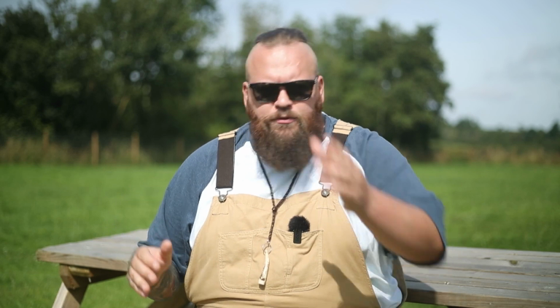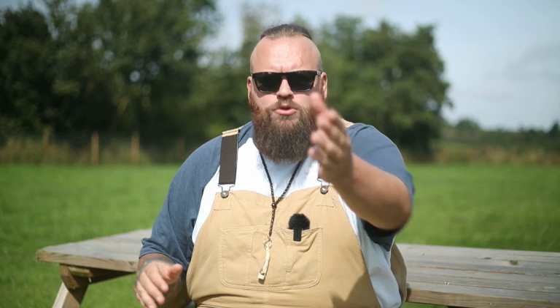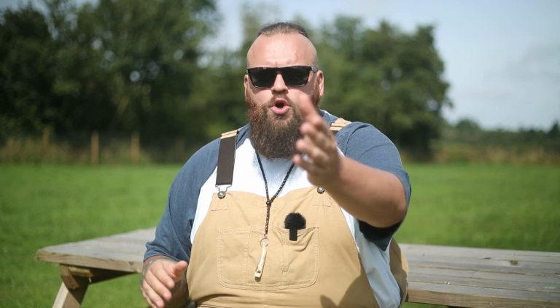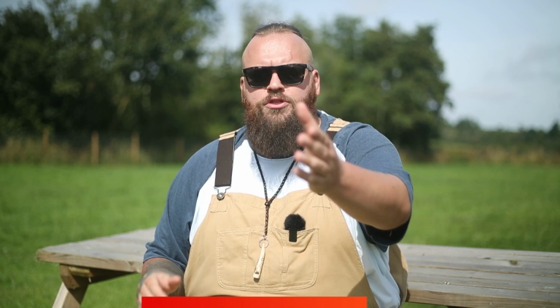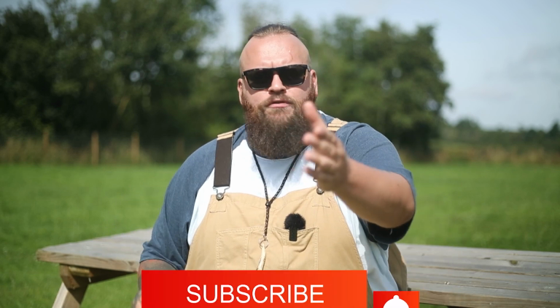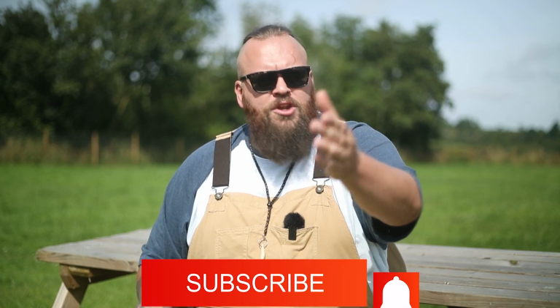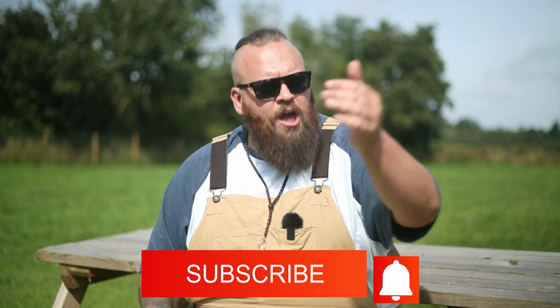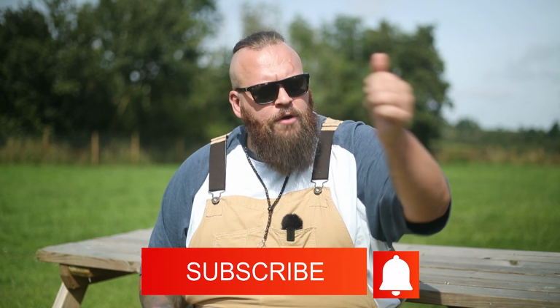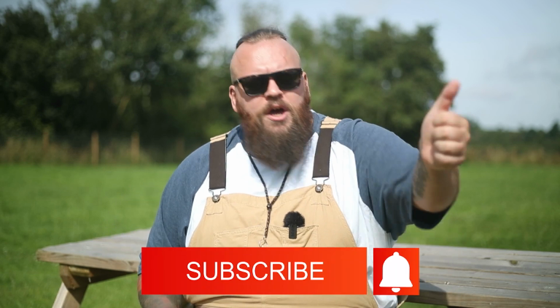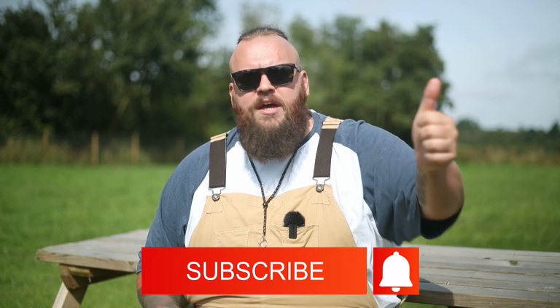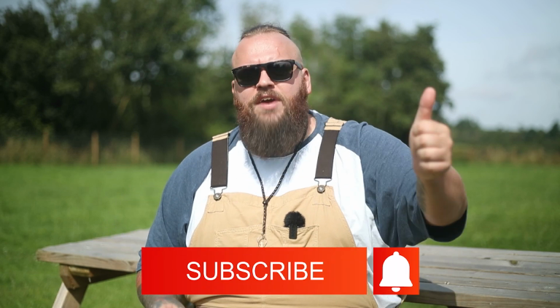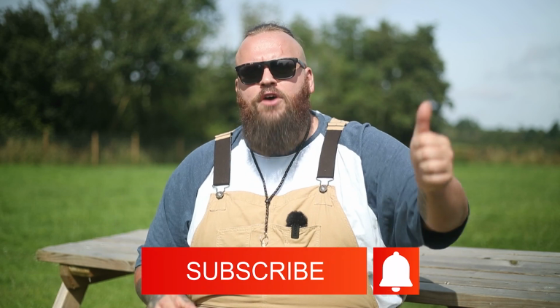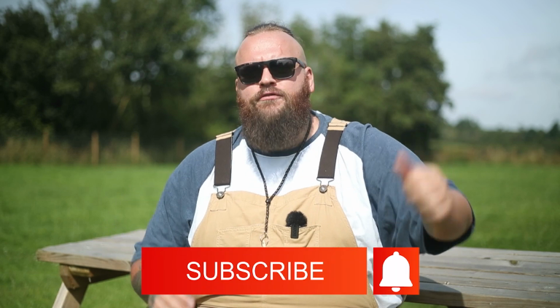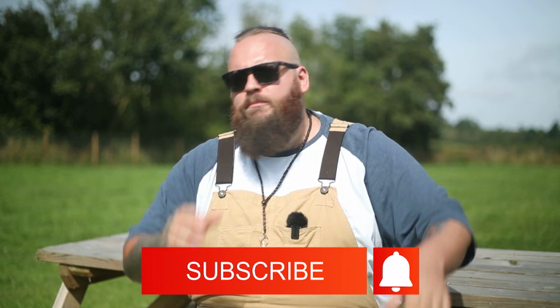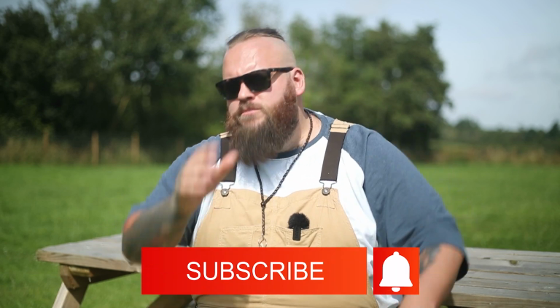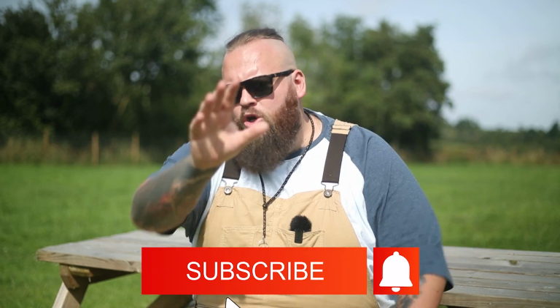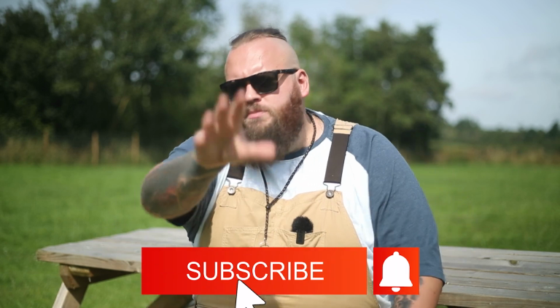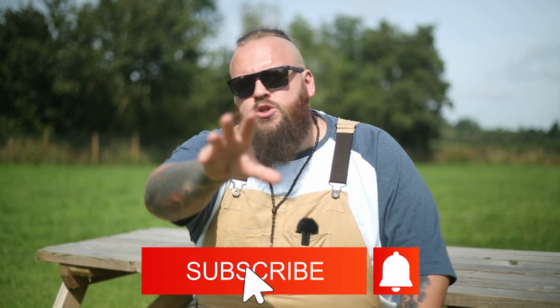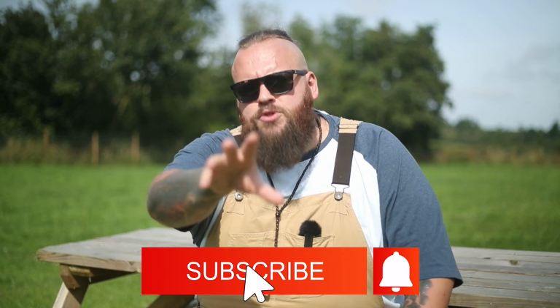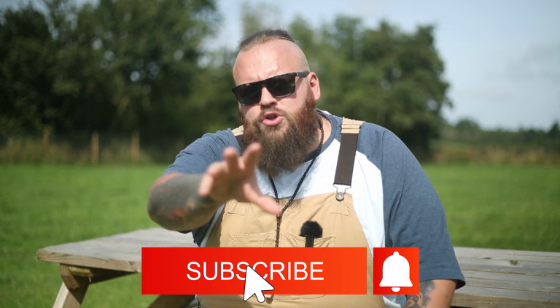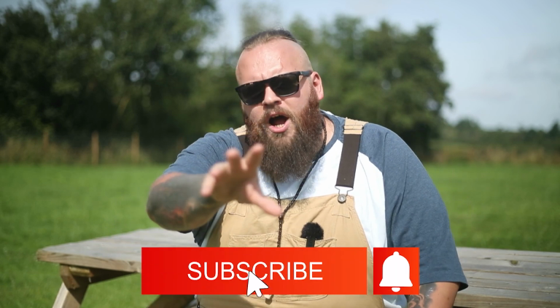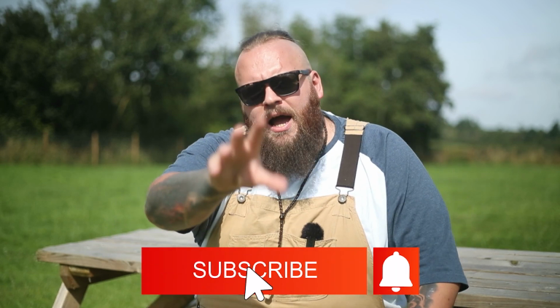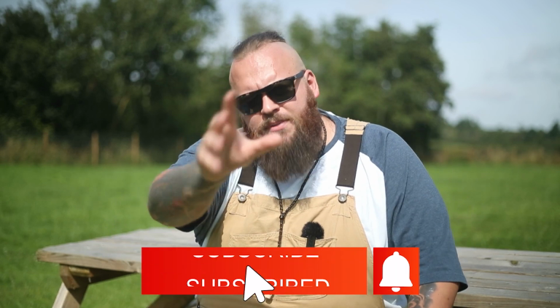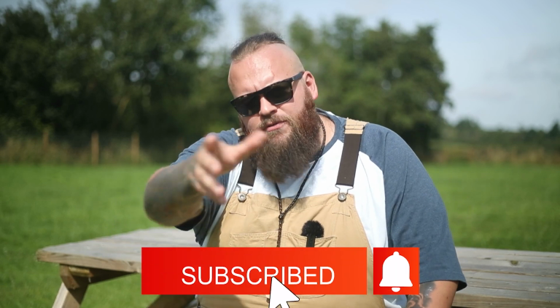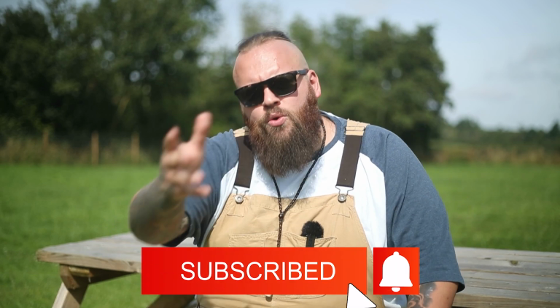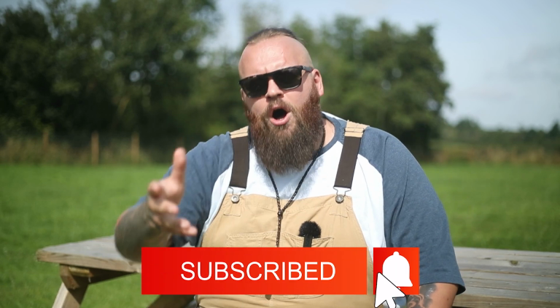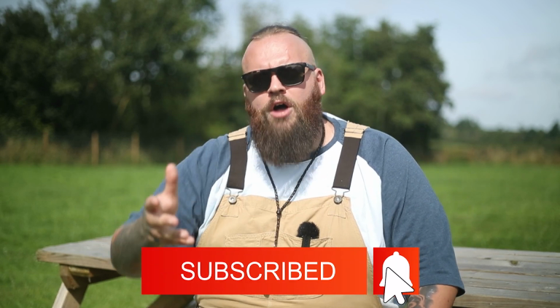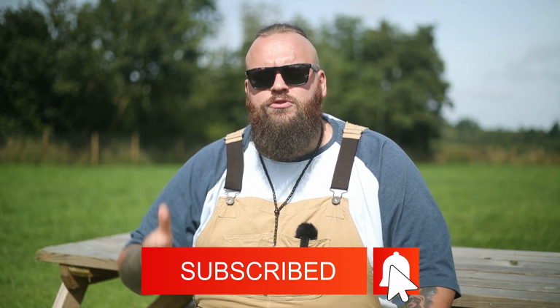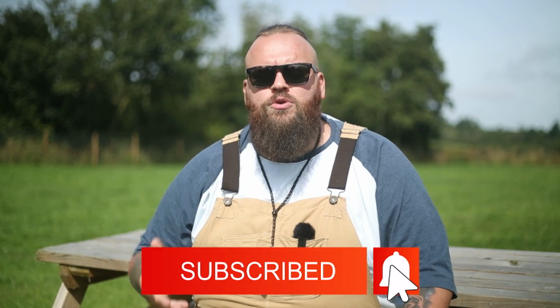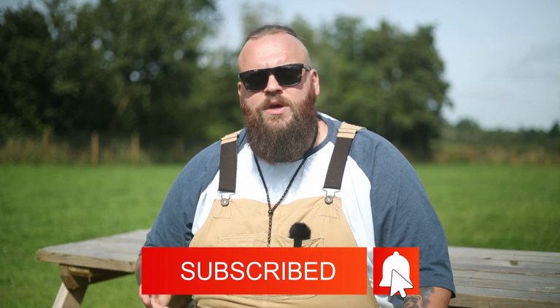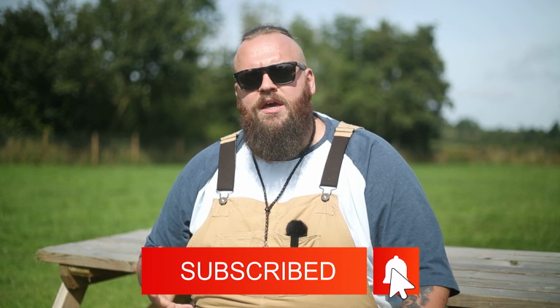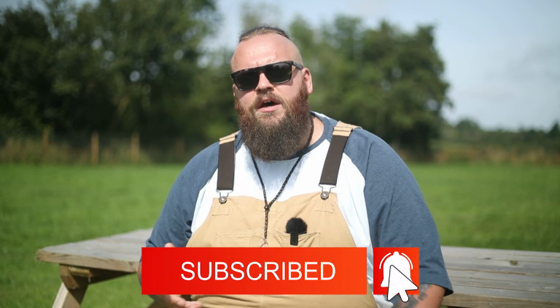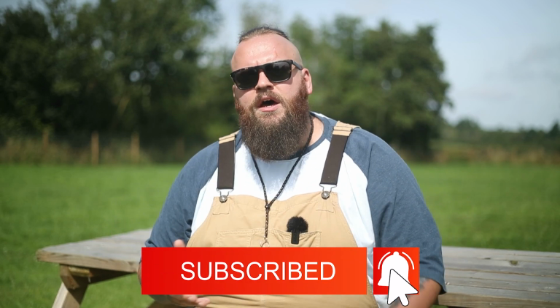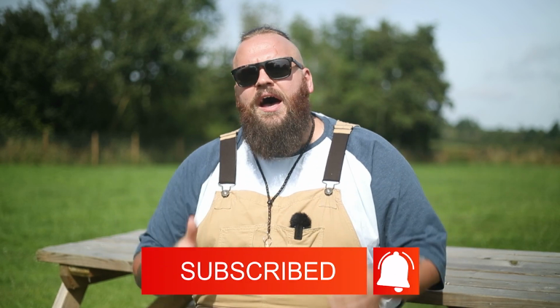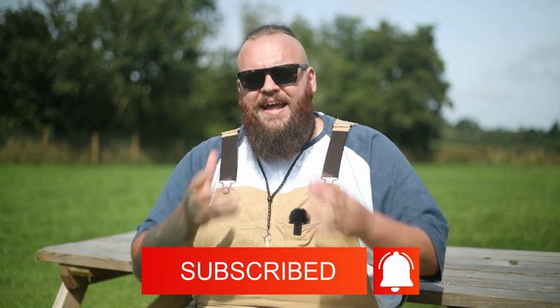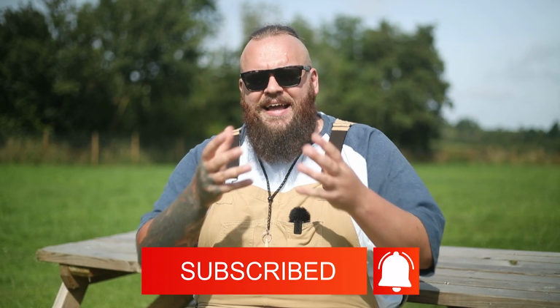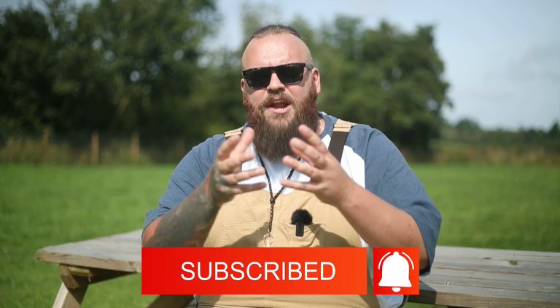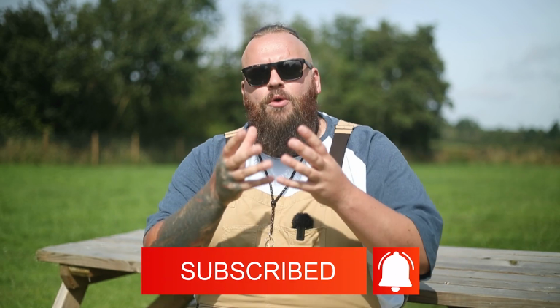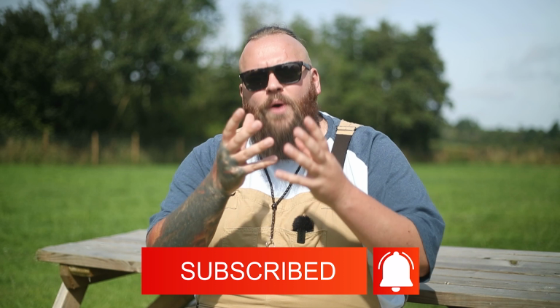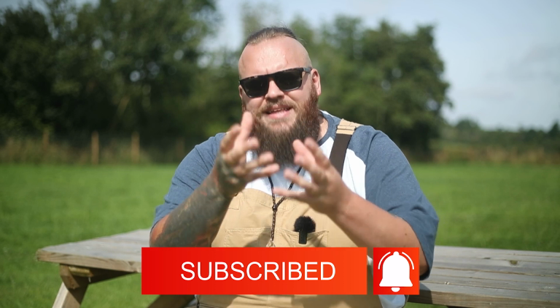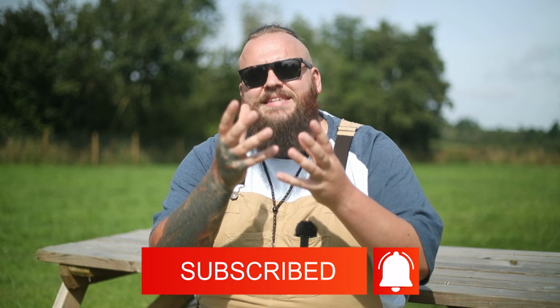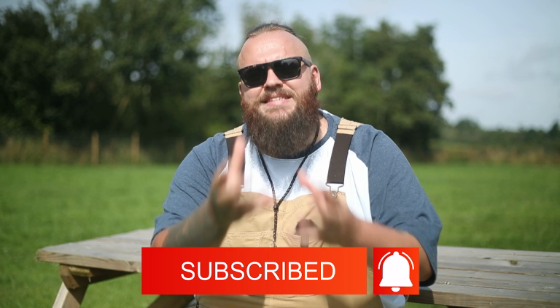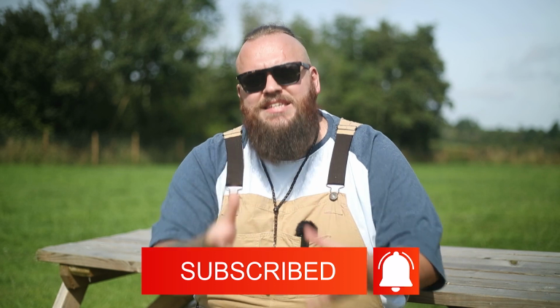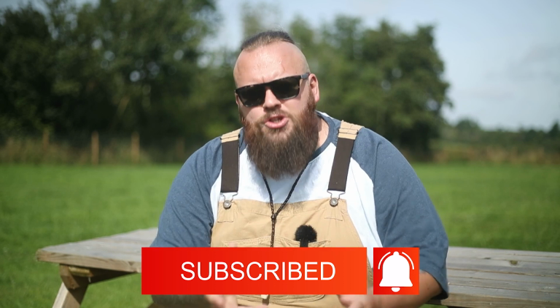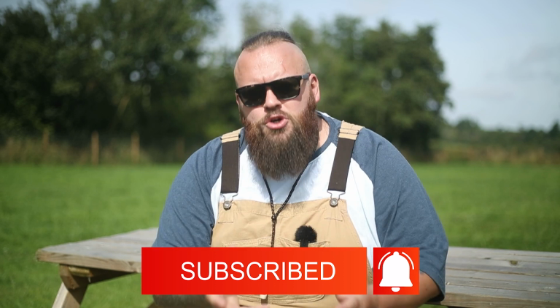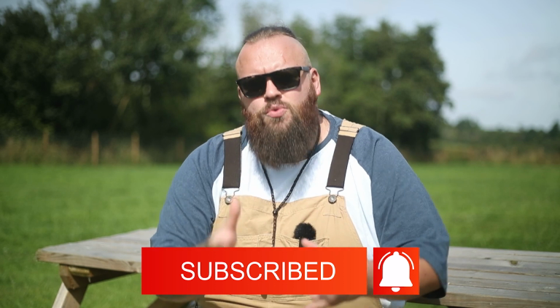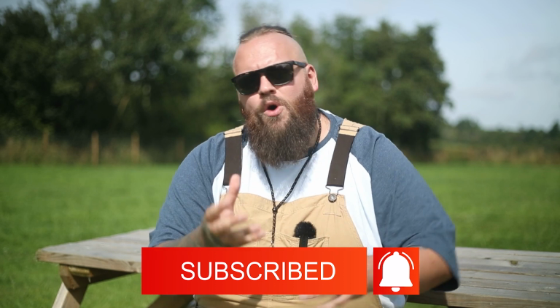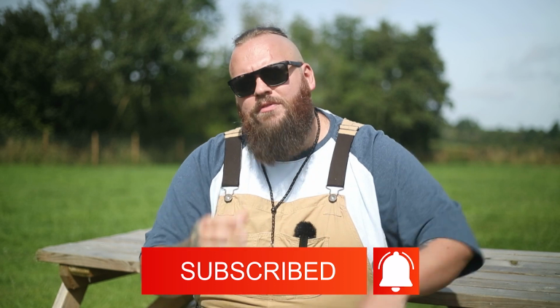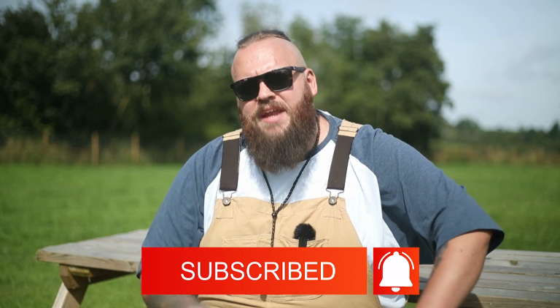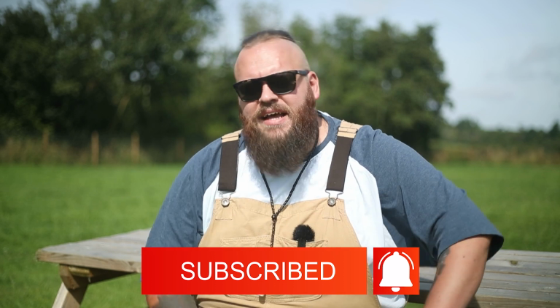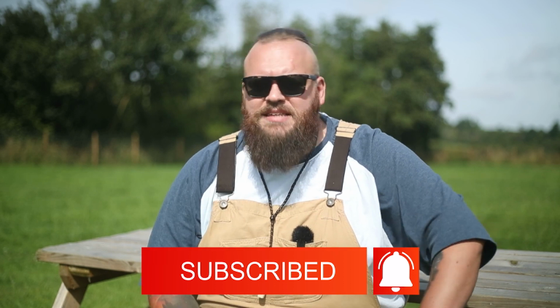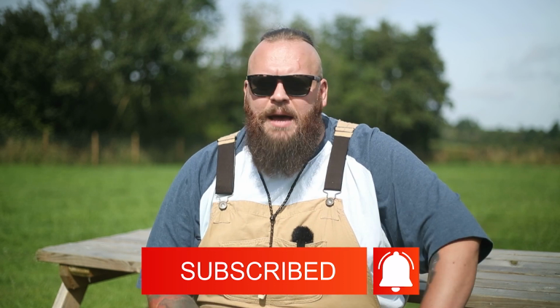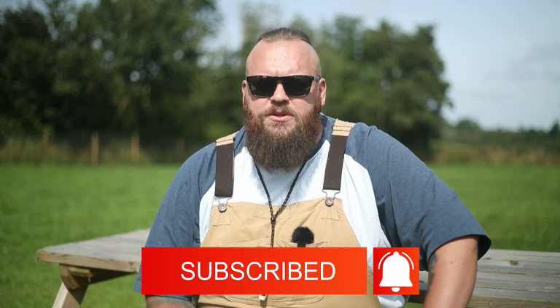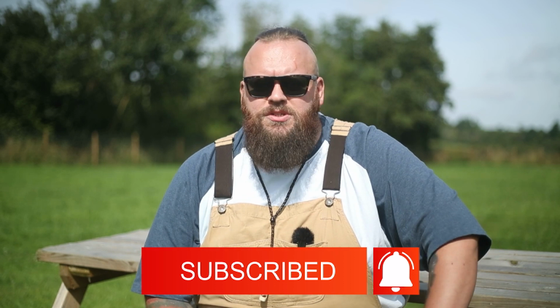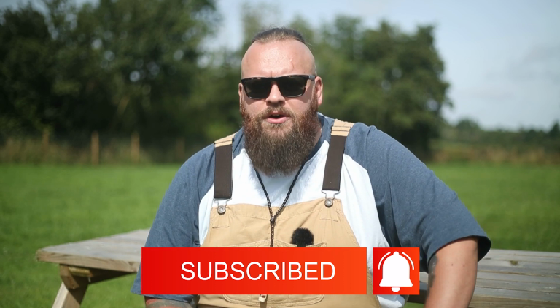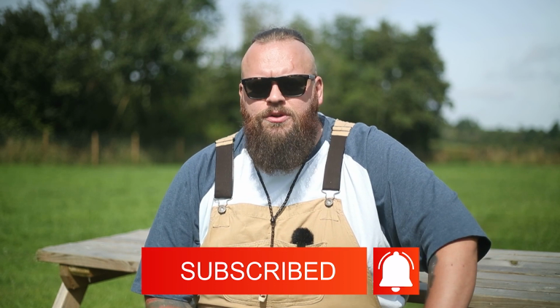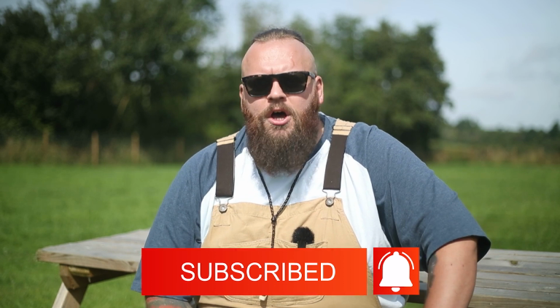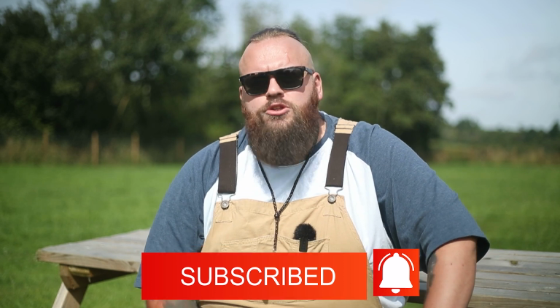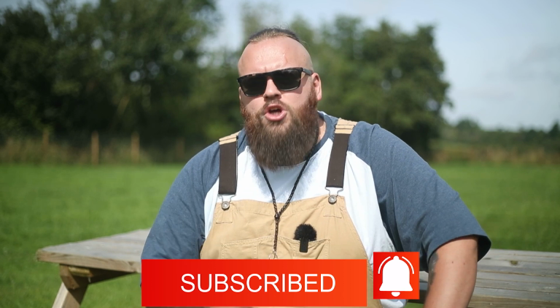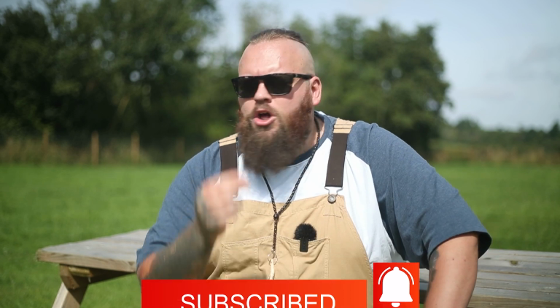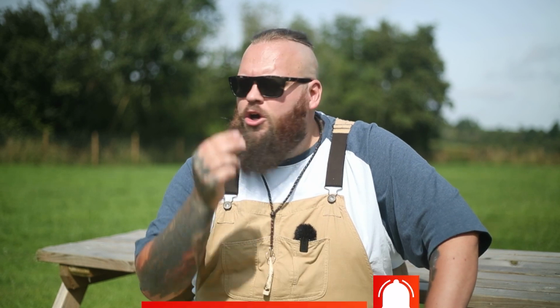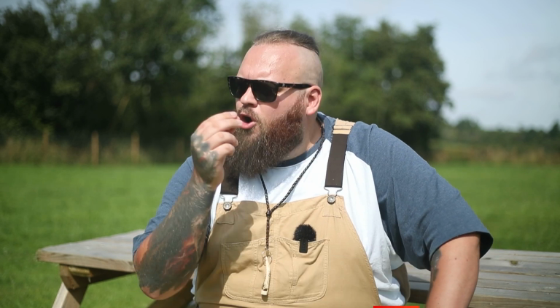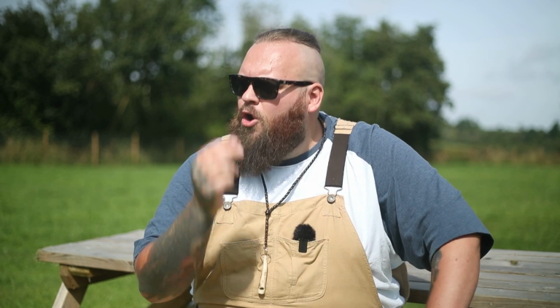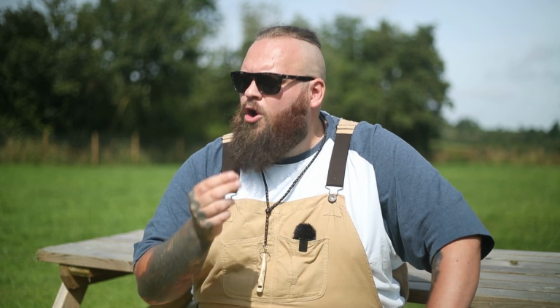If you enjoyed the video, give it a thumbs up, subscribe if you are new here, and I cannot wait to see you on the next episode to learn all about this incredible breed, the bull mastiff.